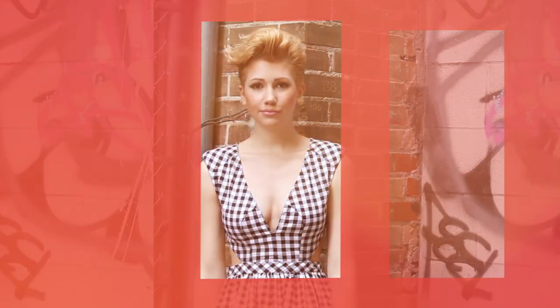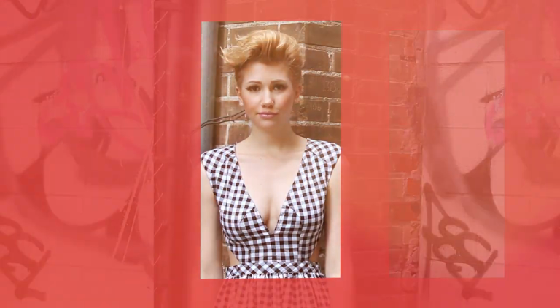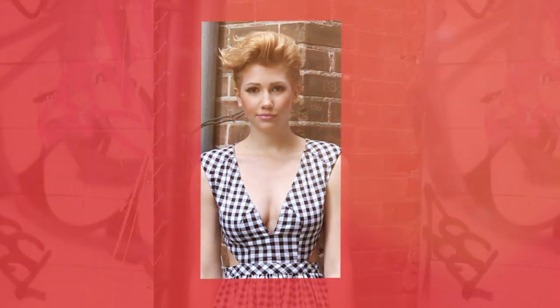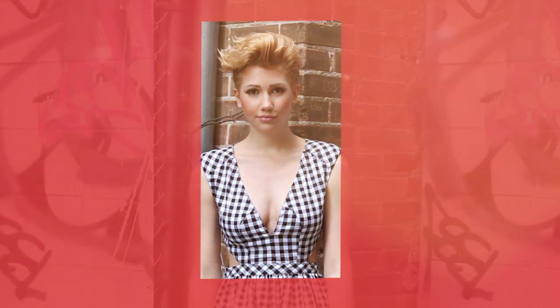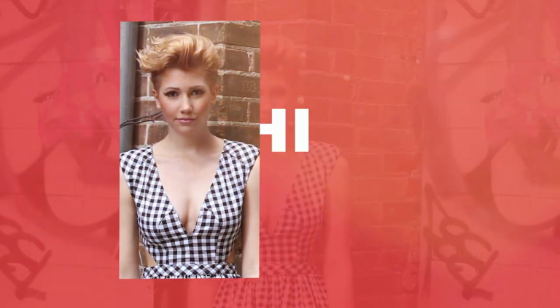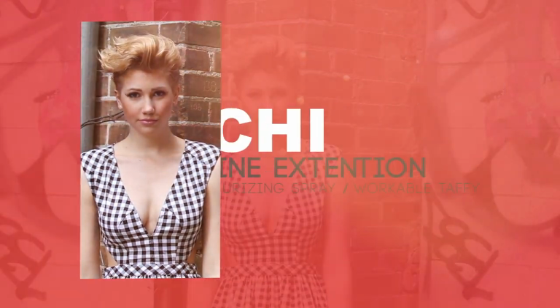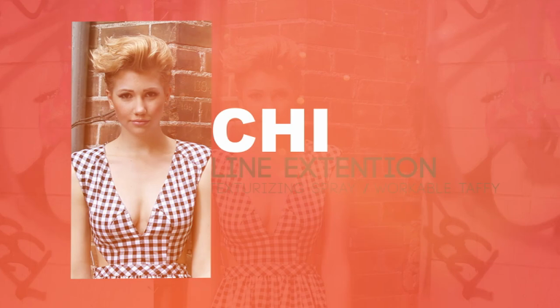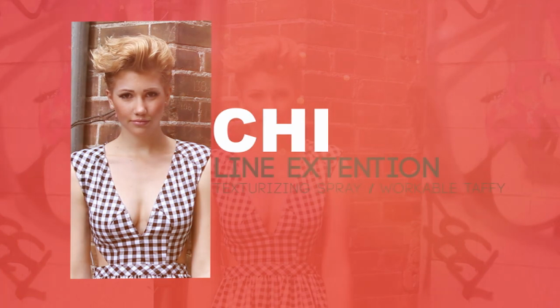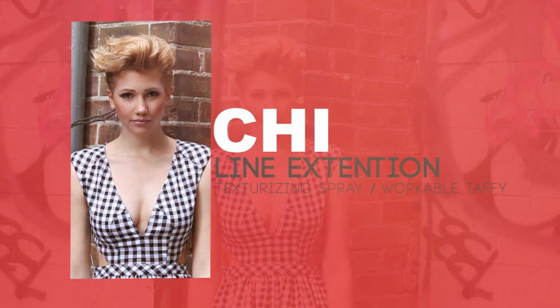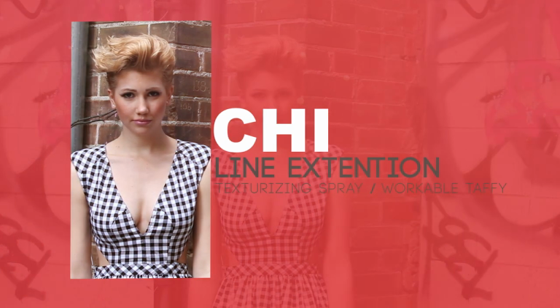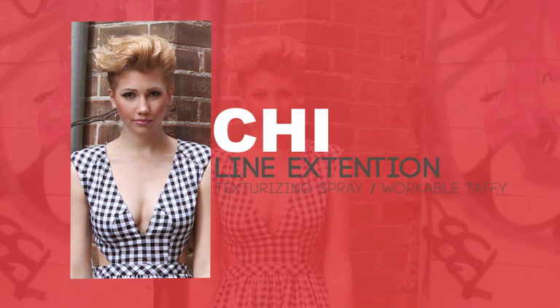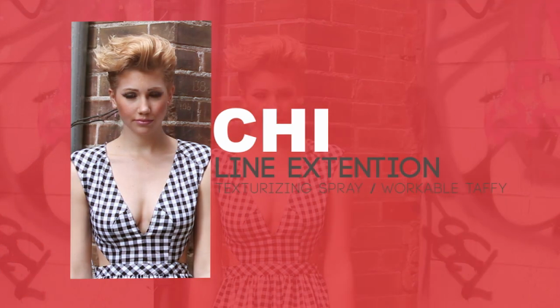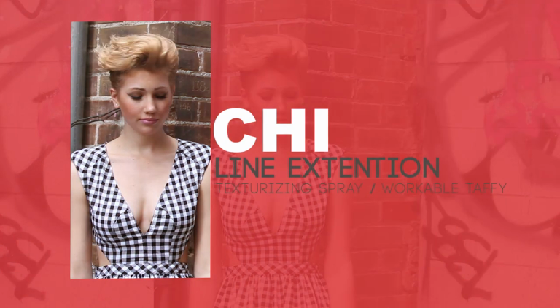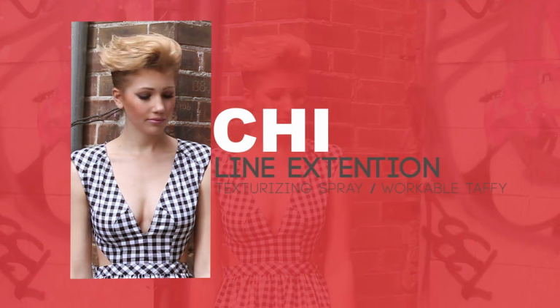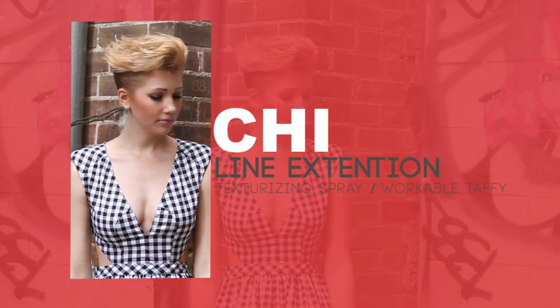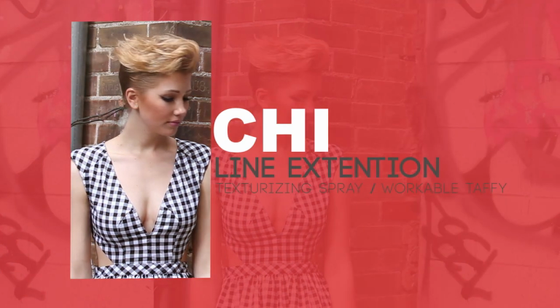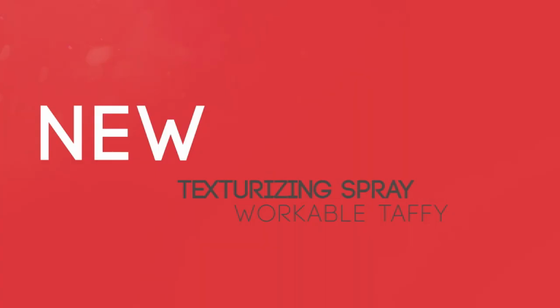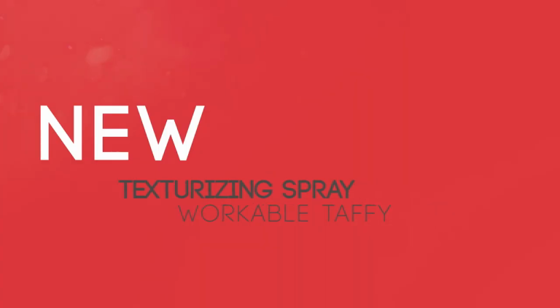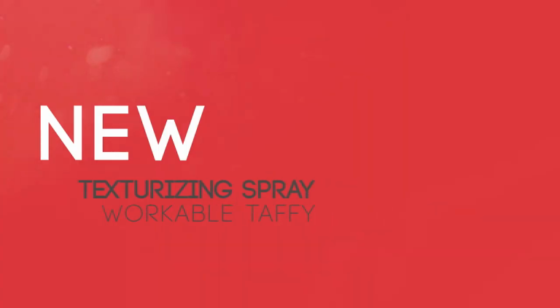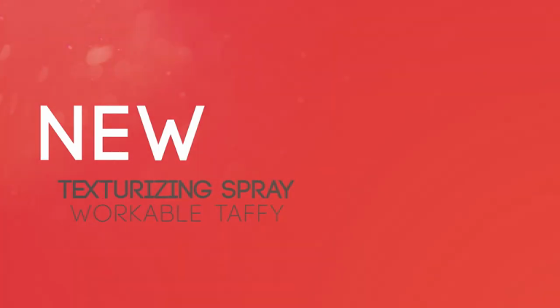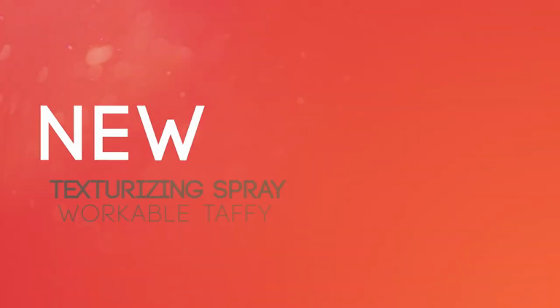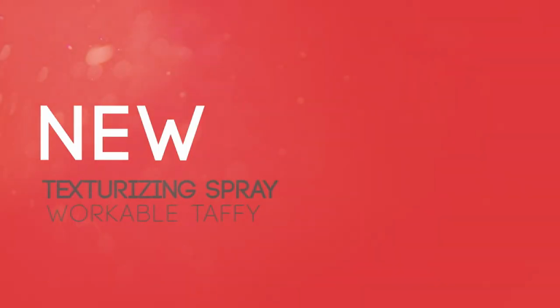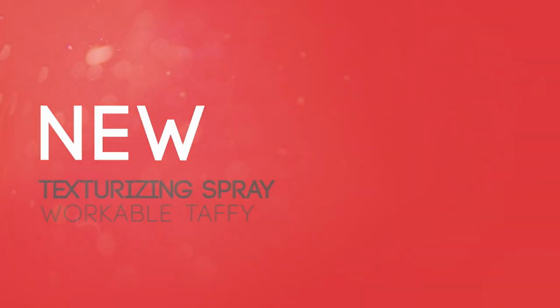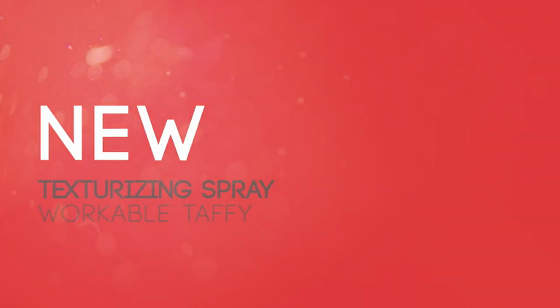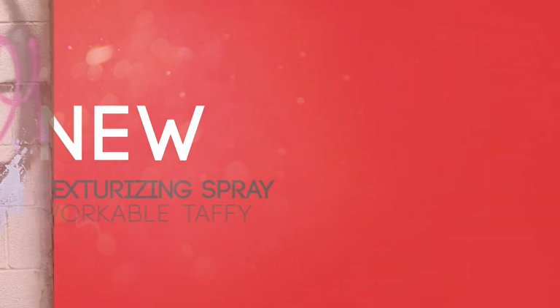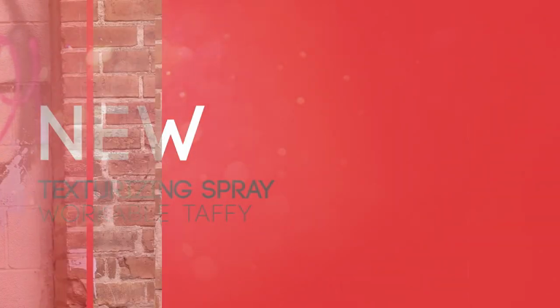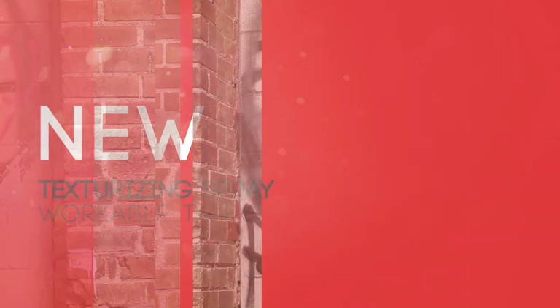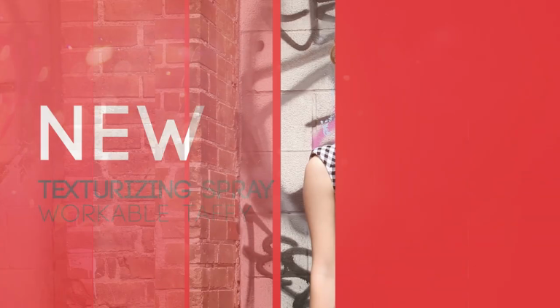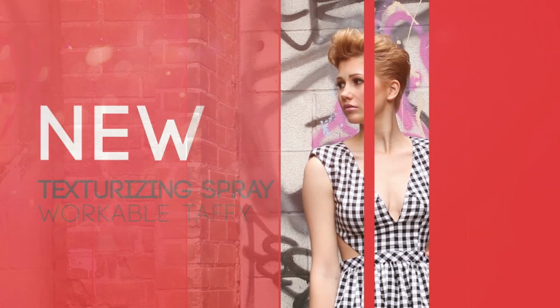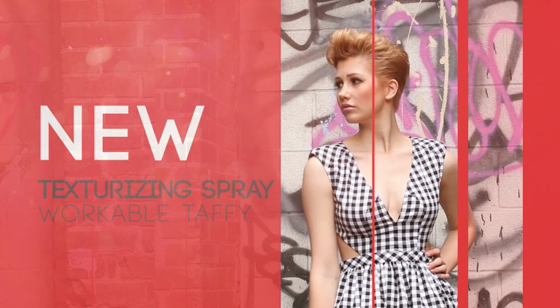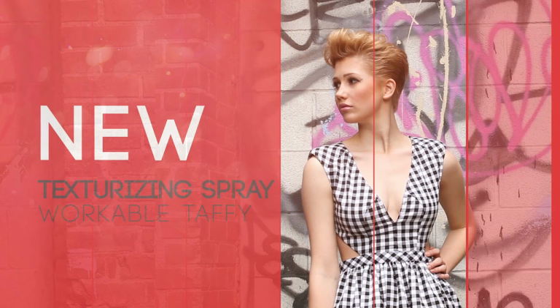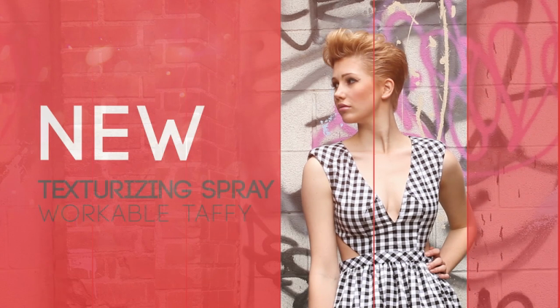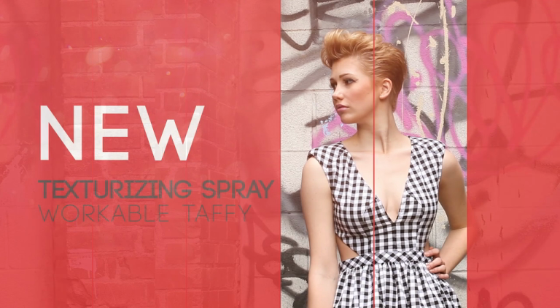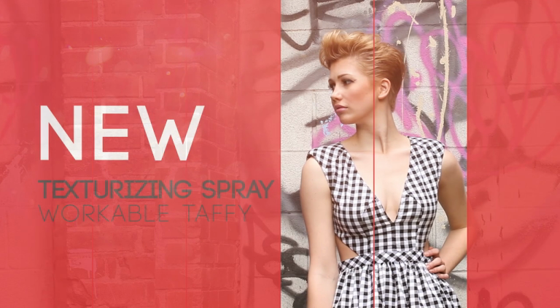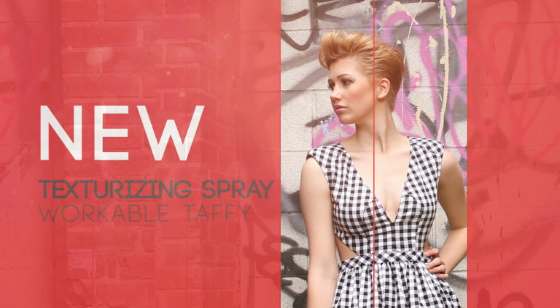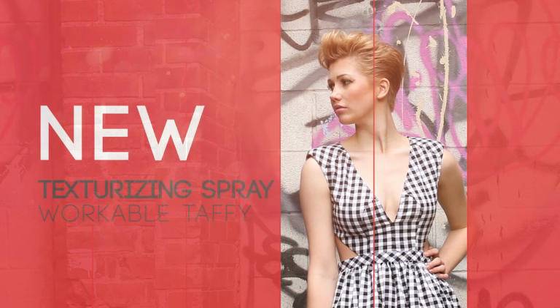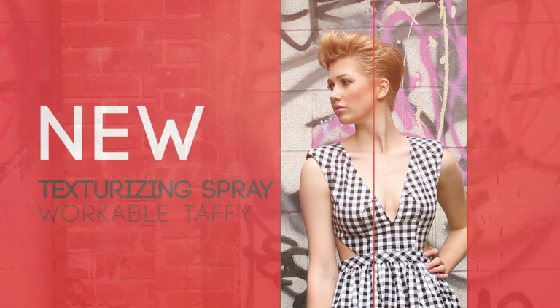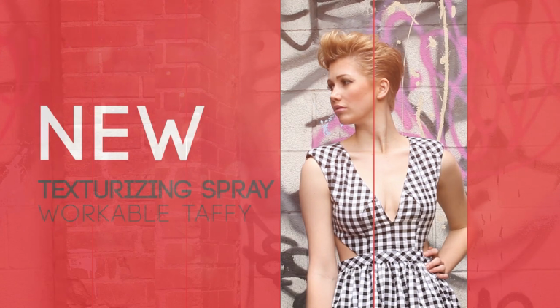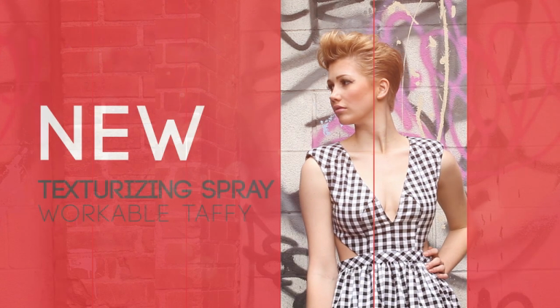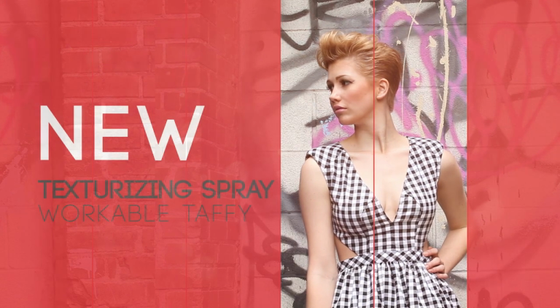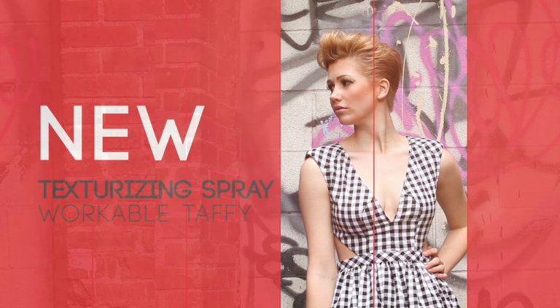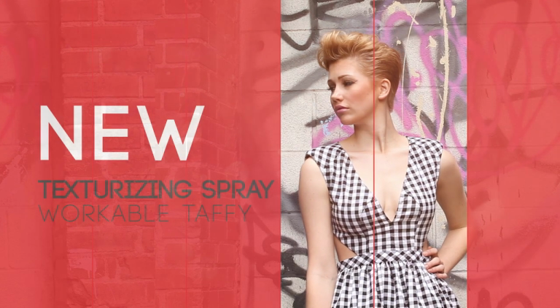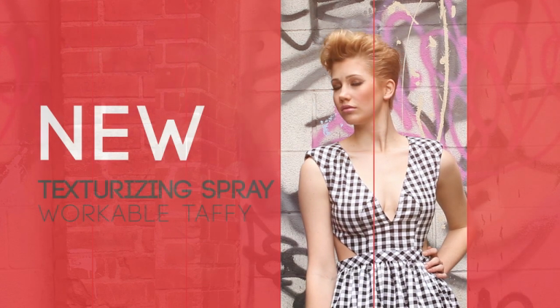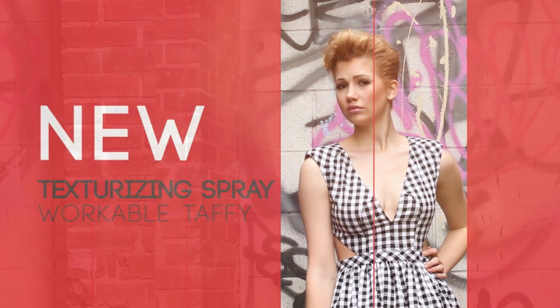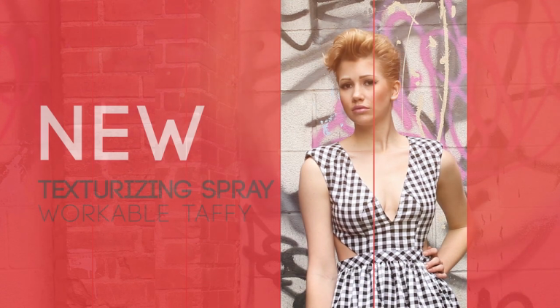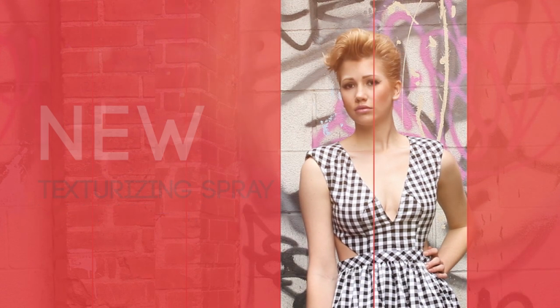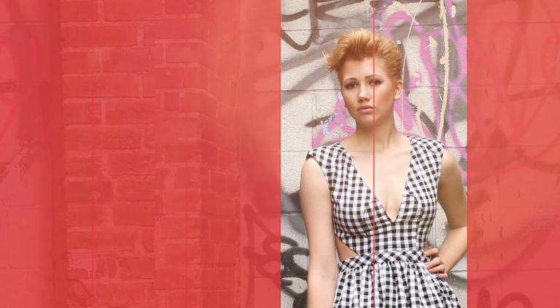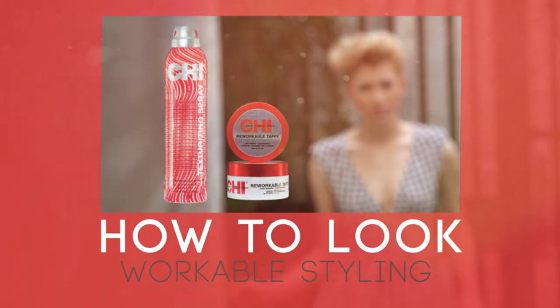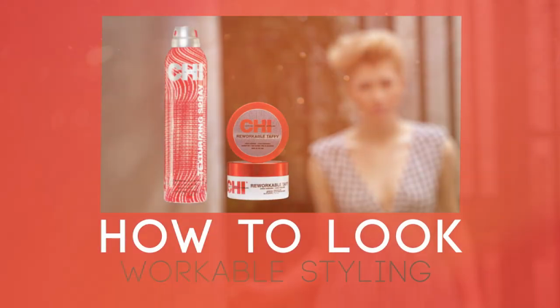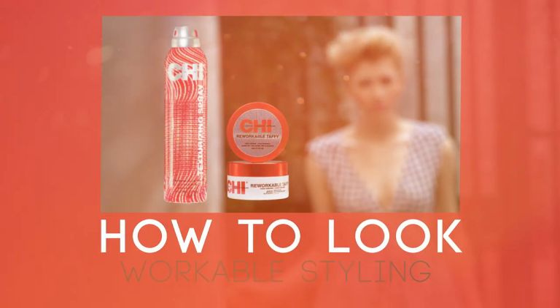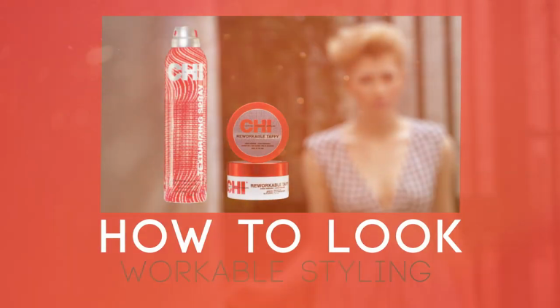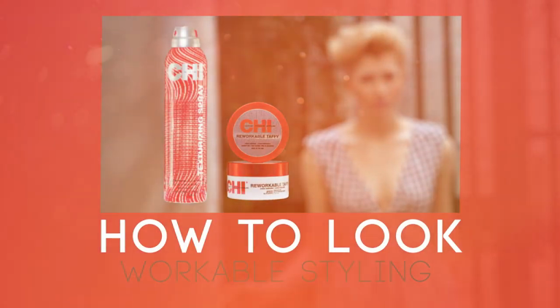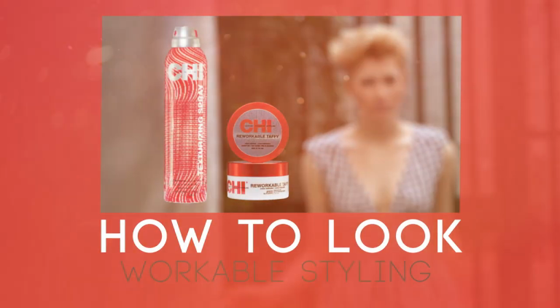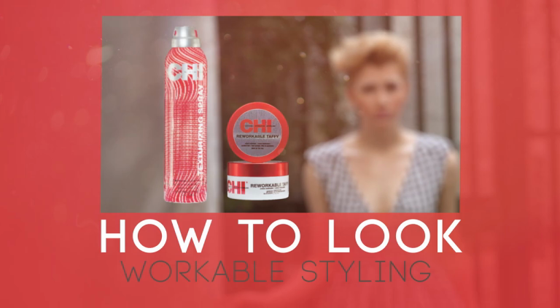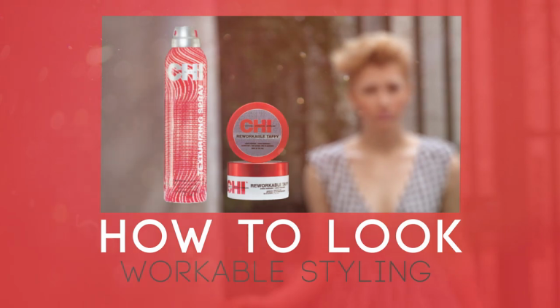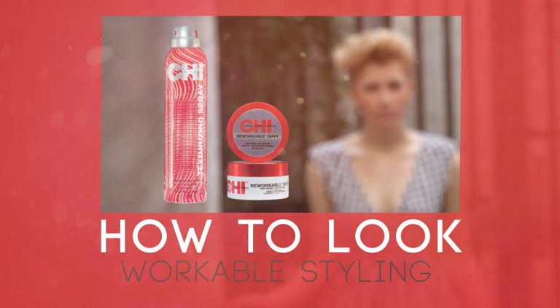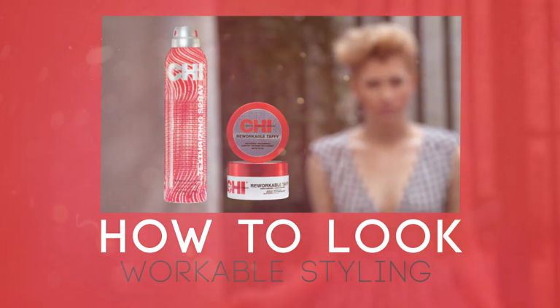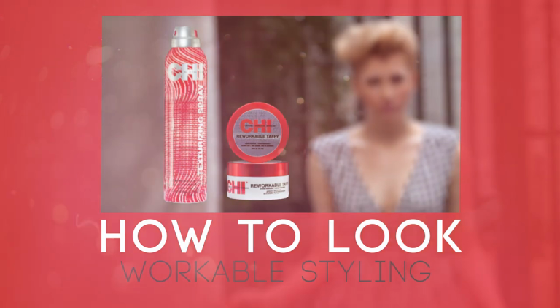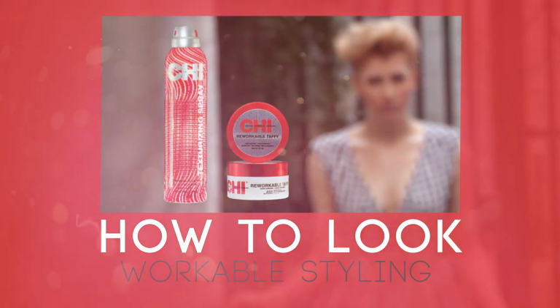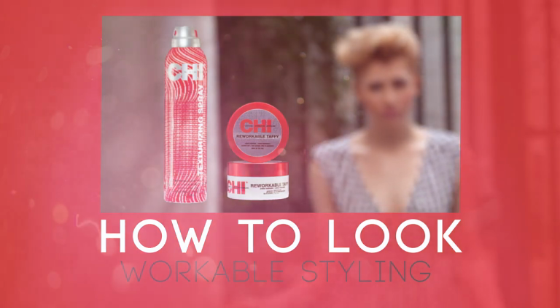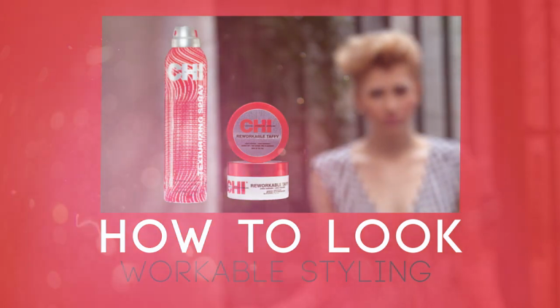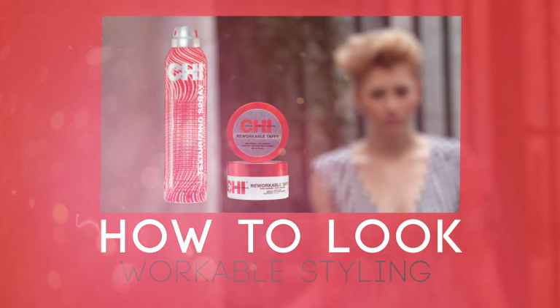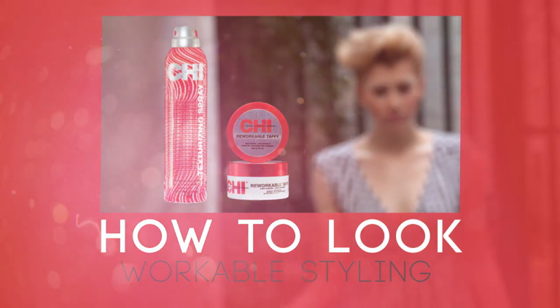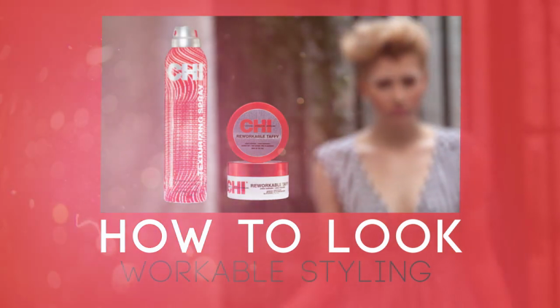Styling options are endless when you use Qi texturizing spray and Qi reworkable taffy.